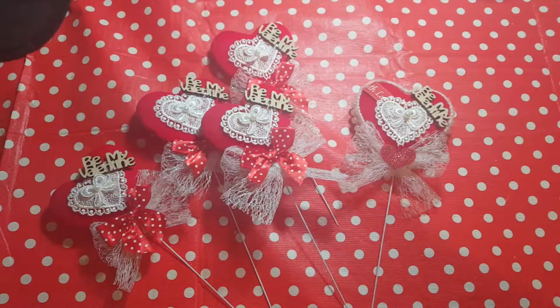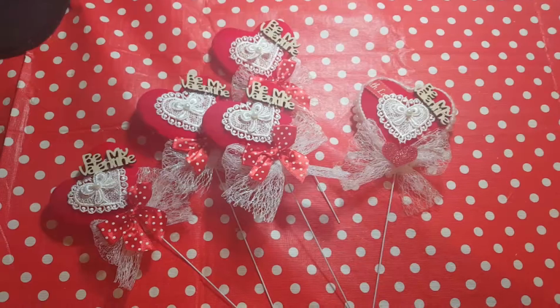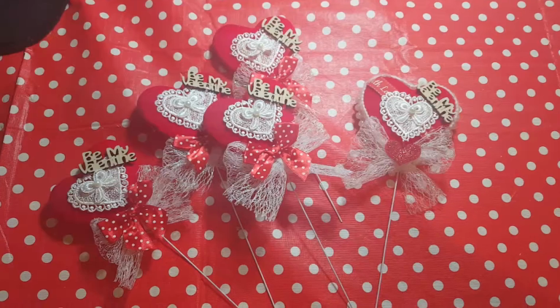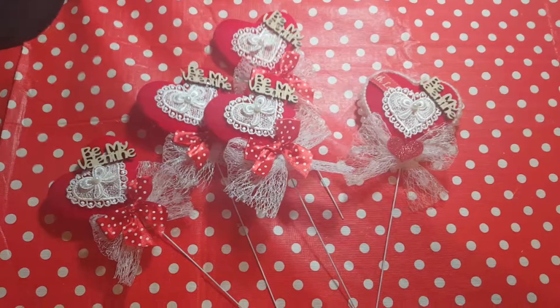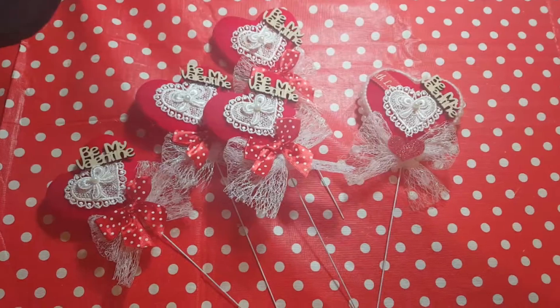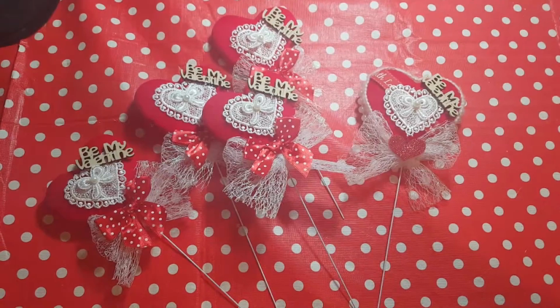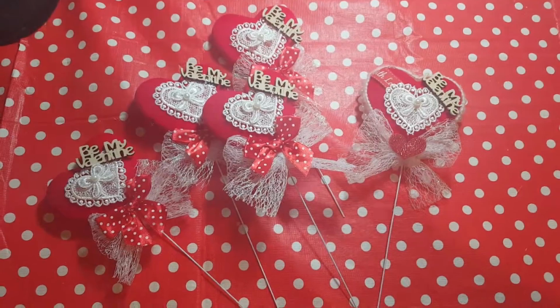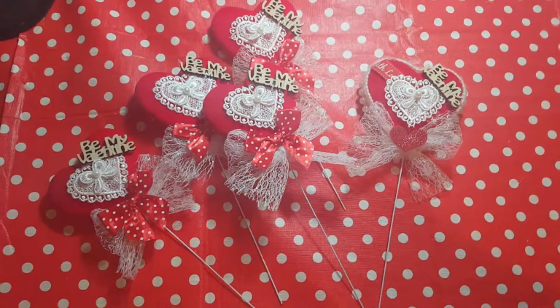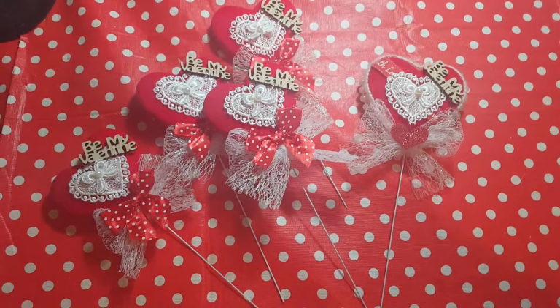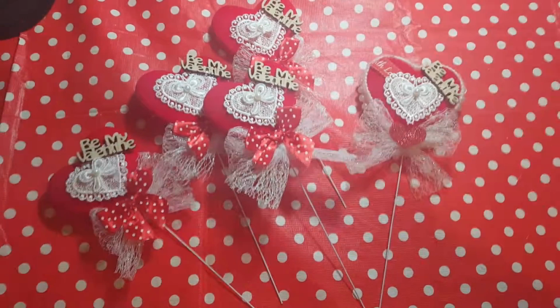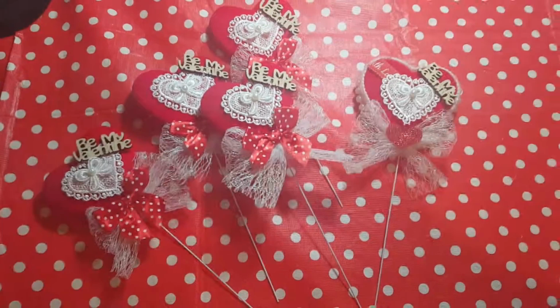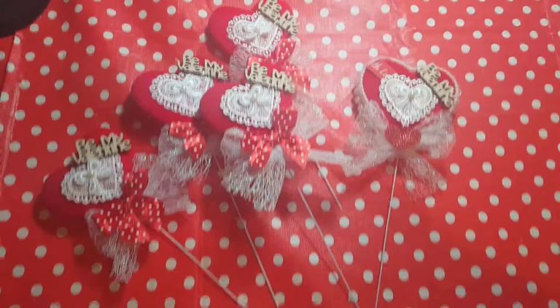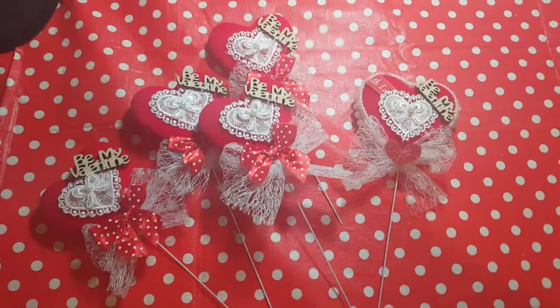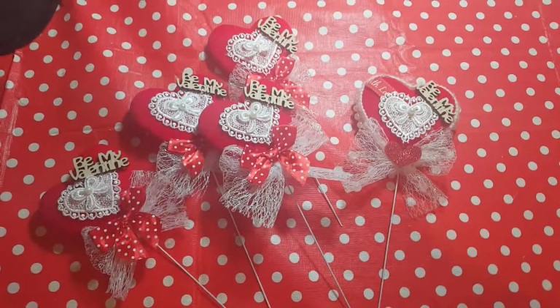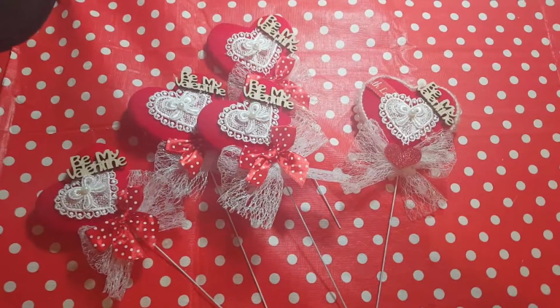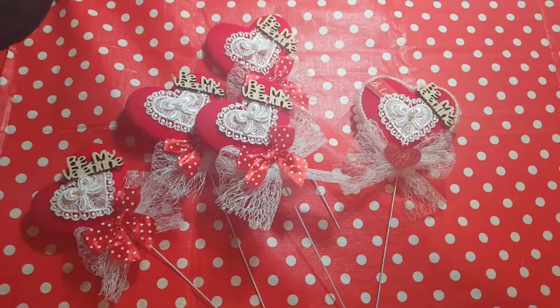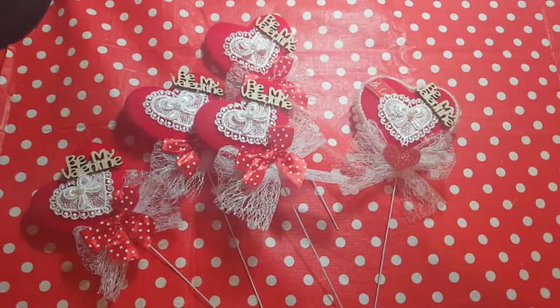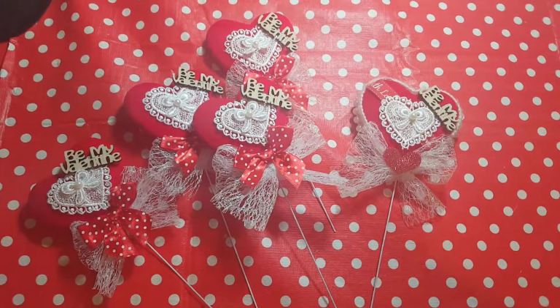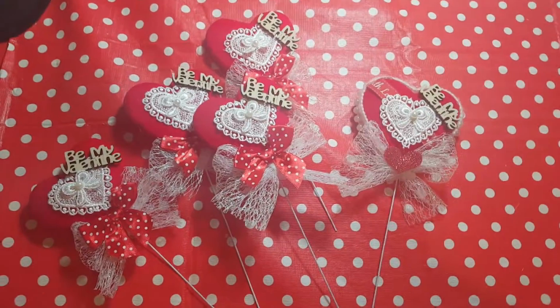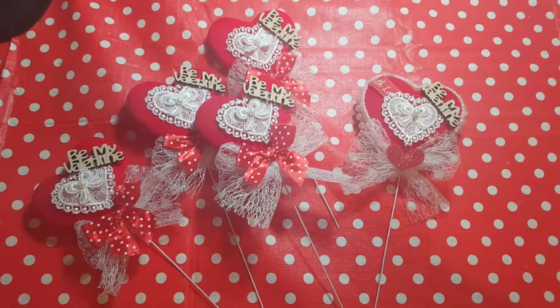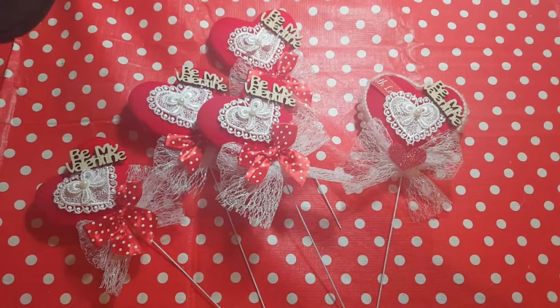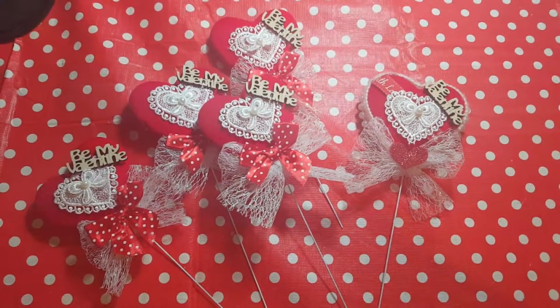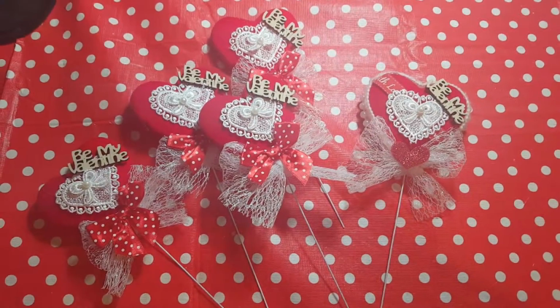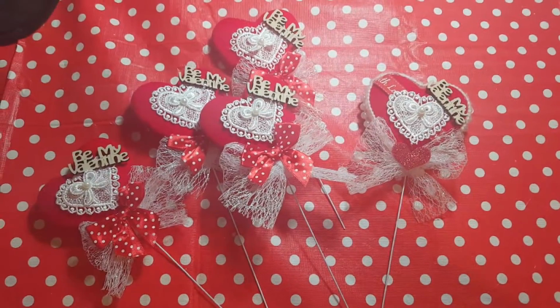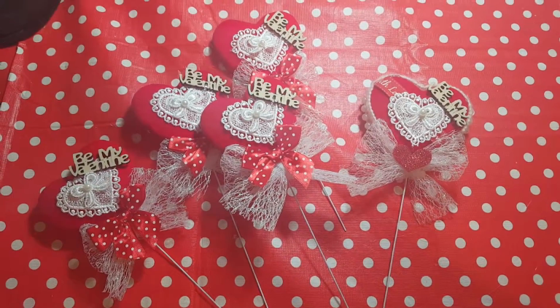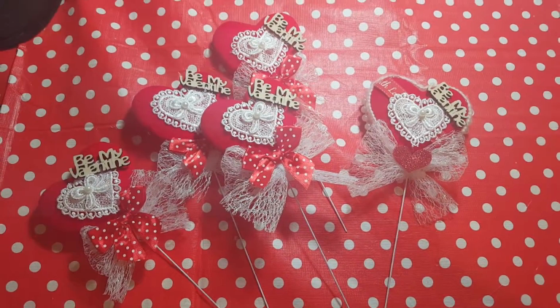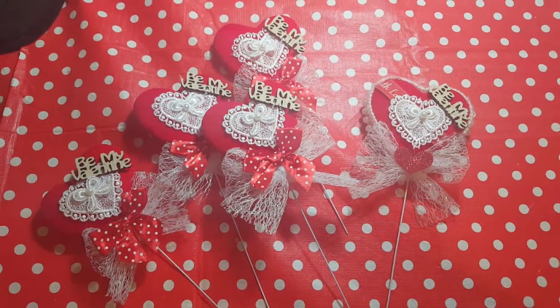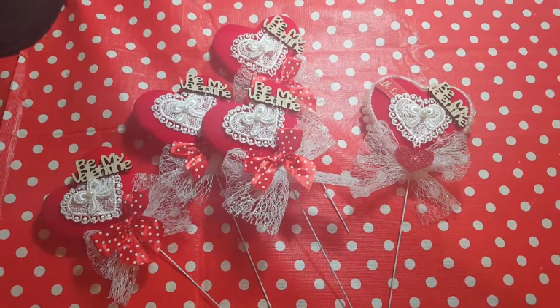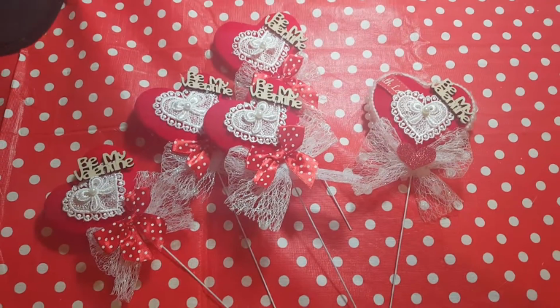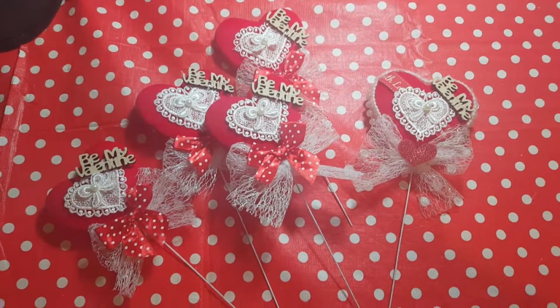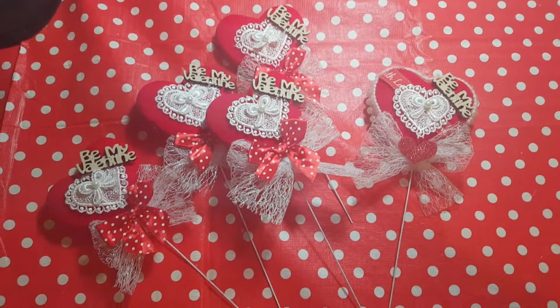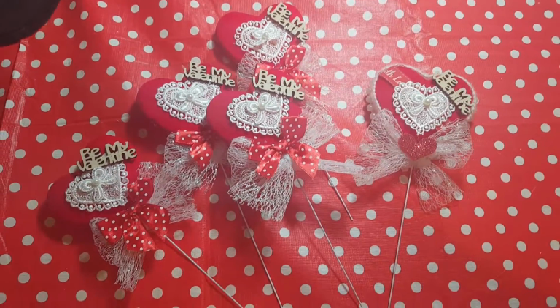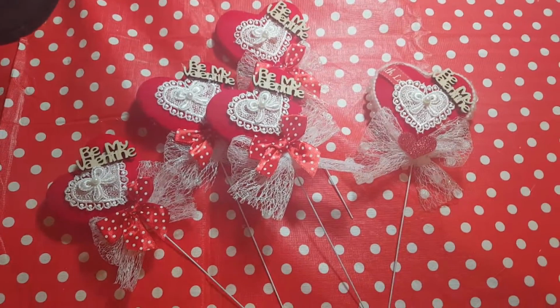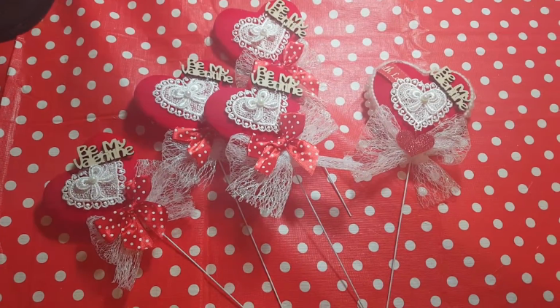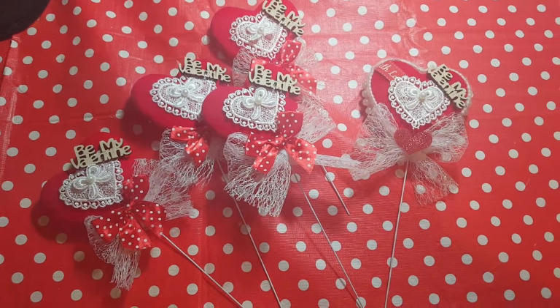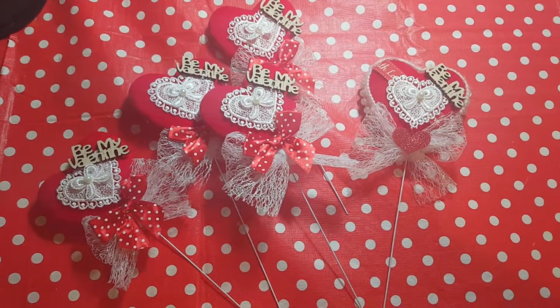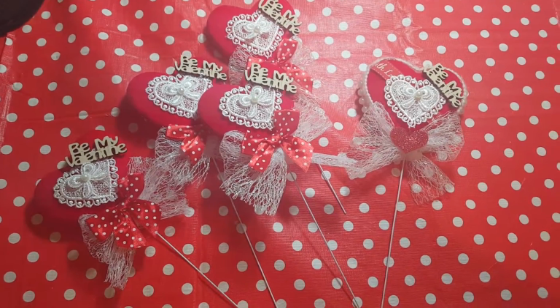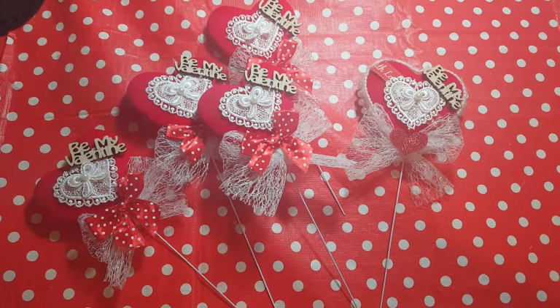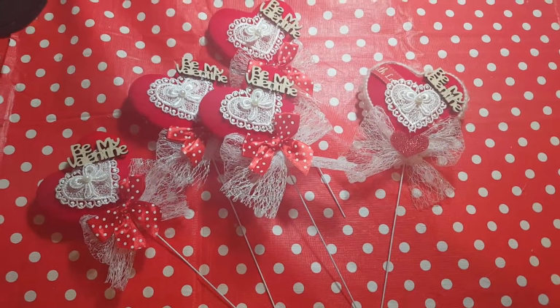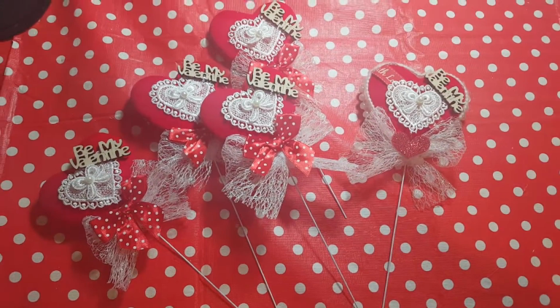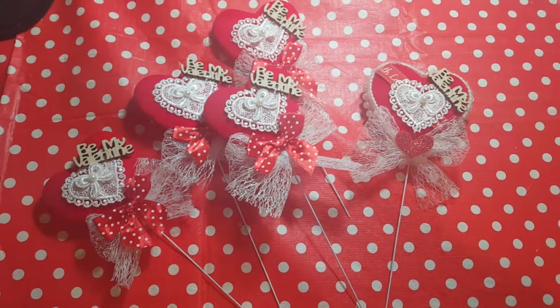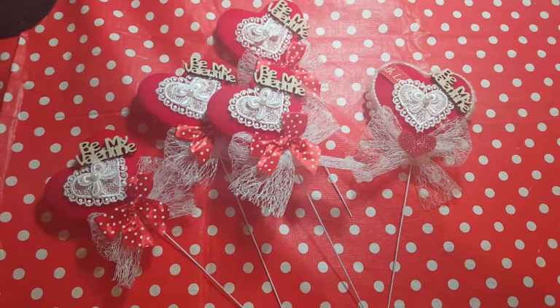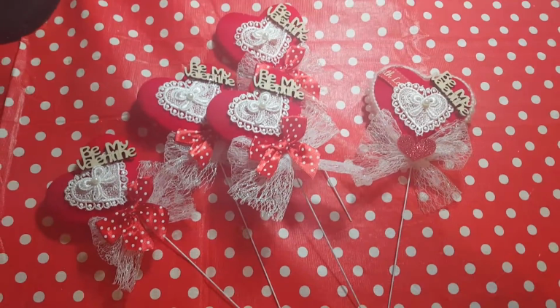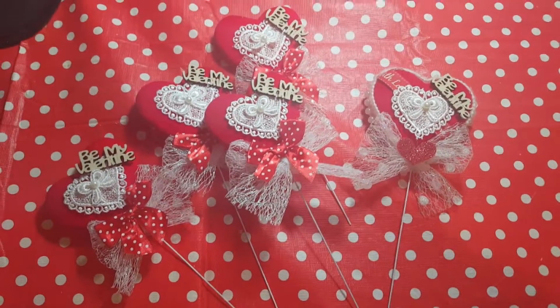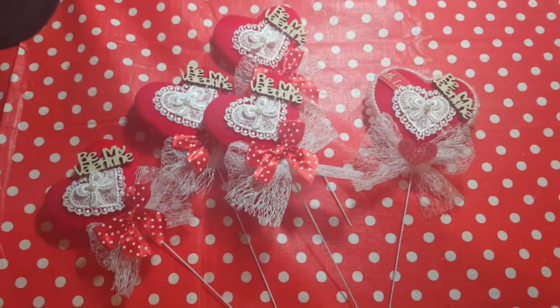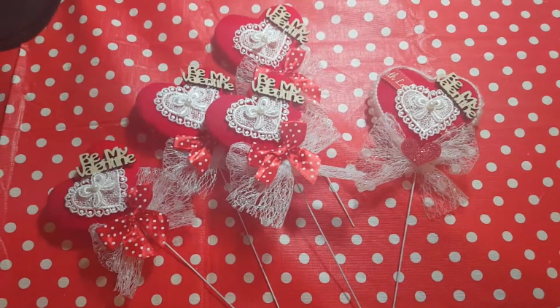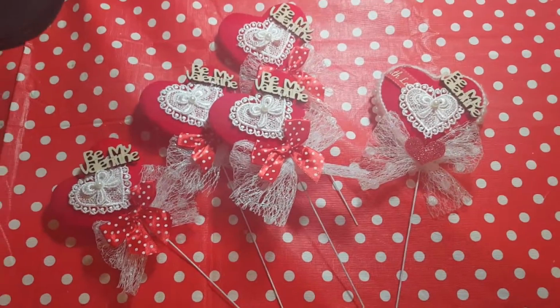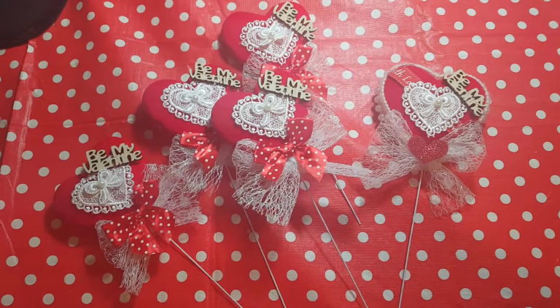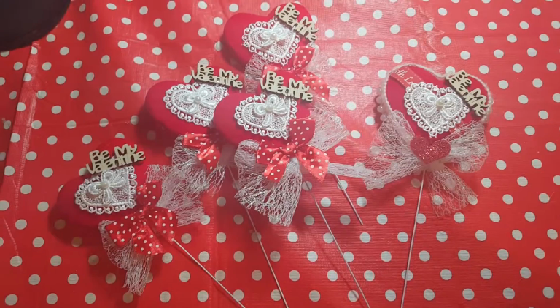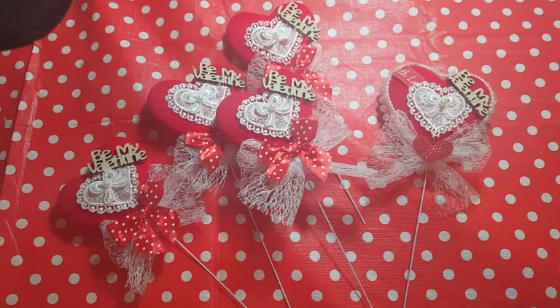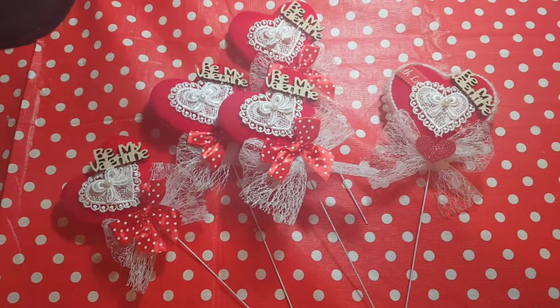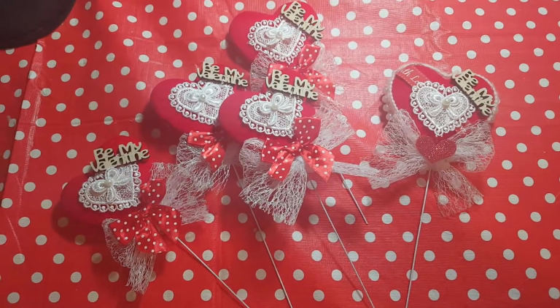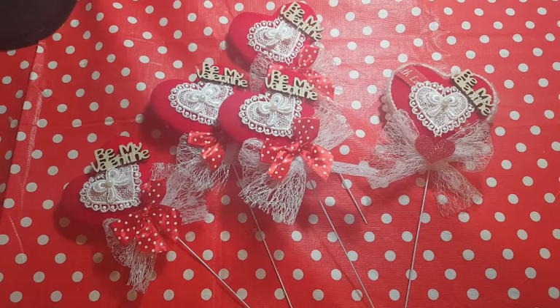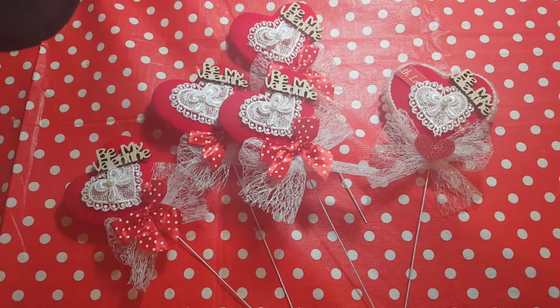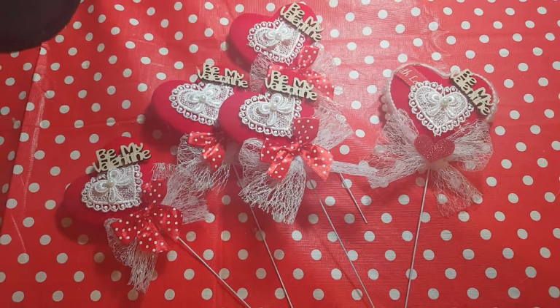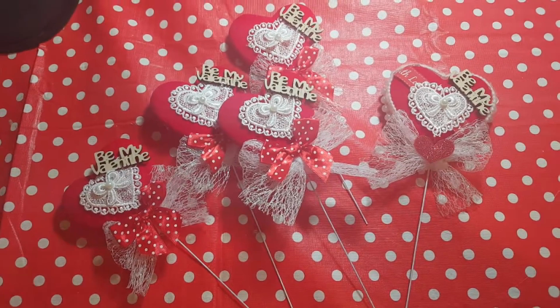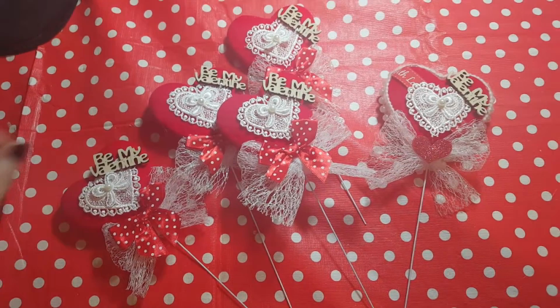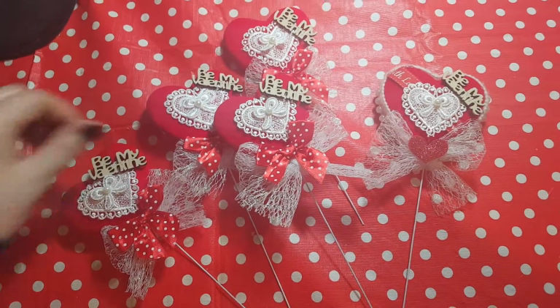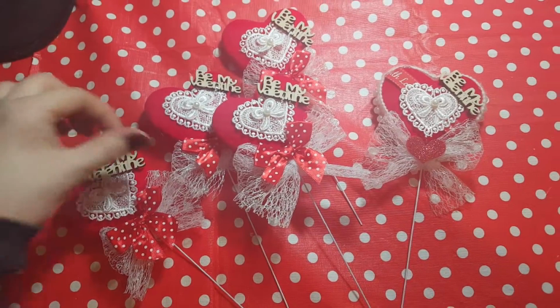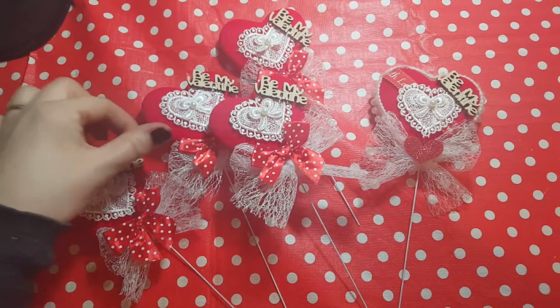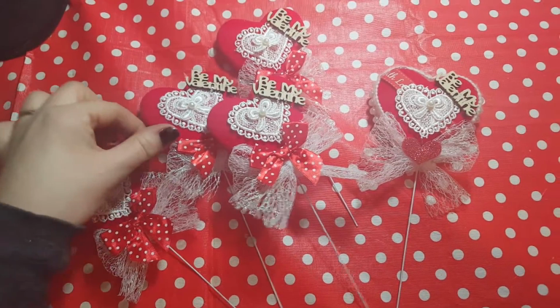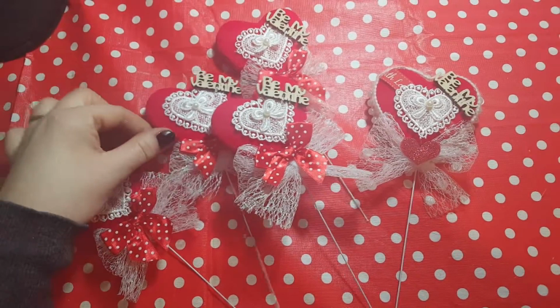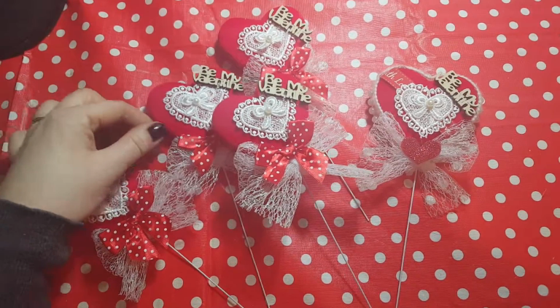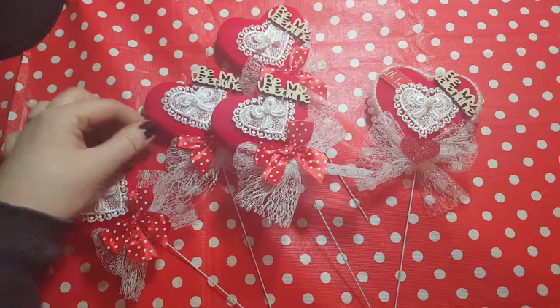Hi everyone, it's Becky from Becky's Crafts and Goodies. Just thought I'd do a quick video just to show you something that I've just made this afternoon.